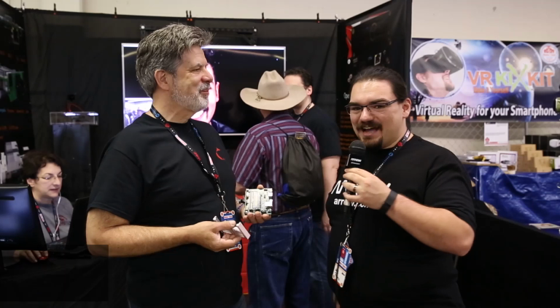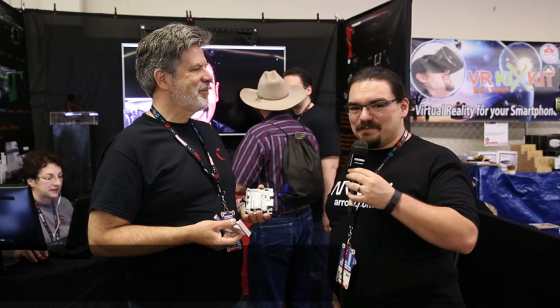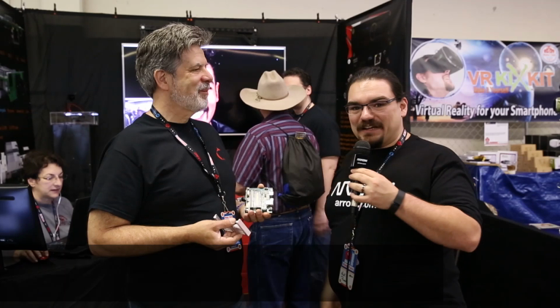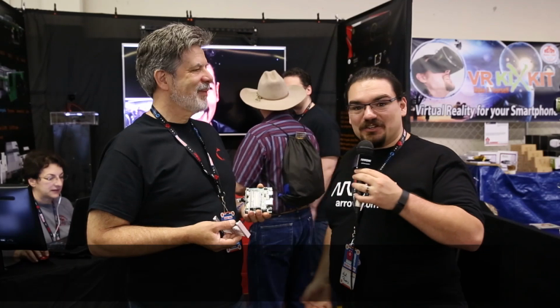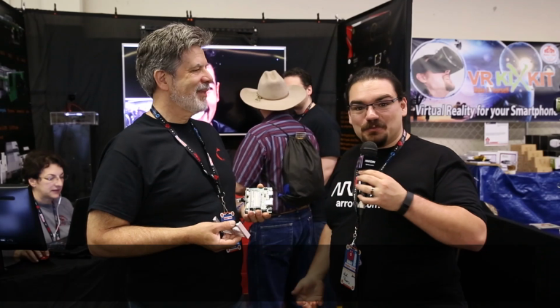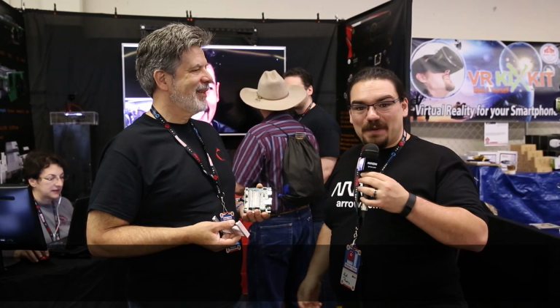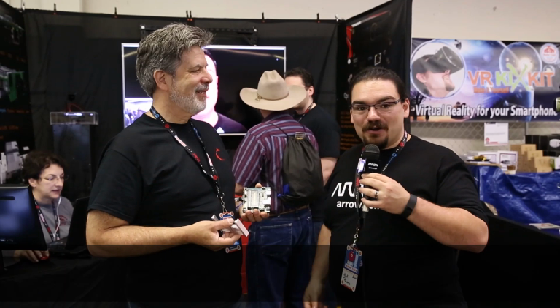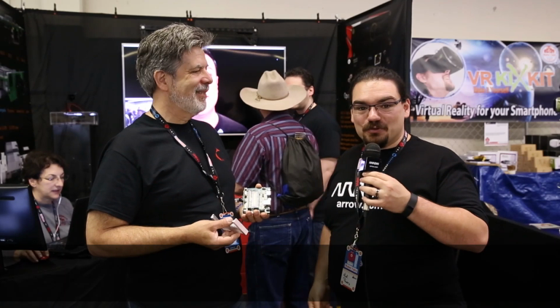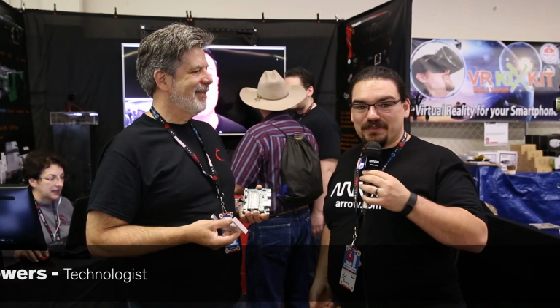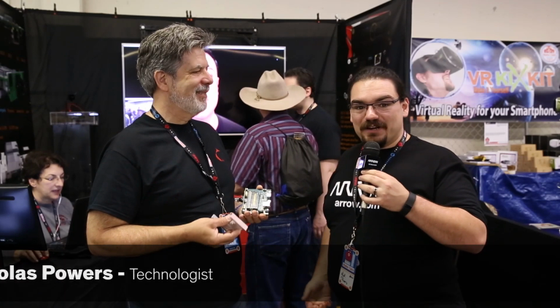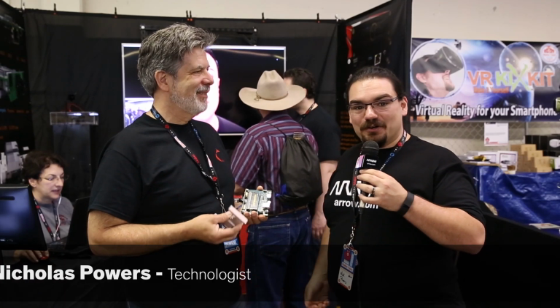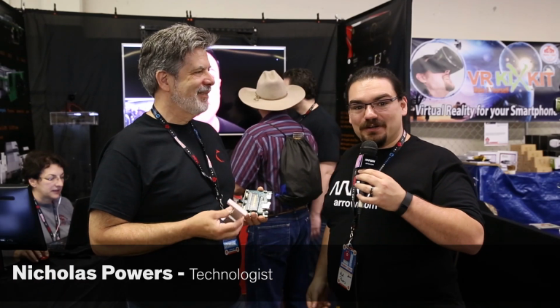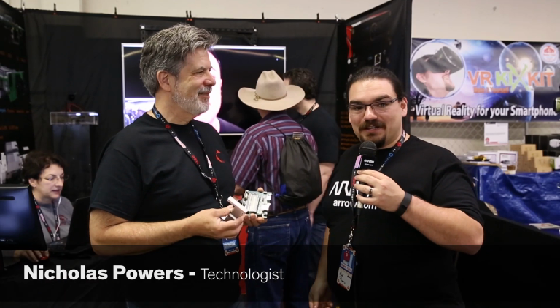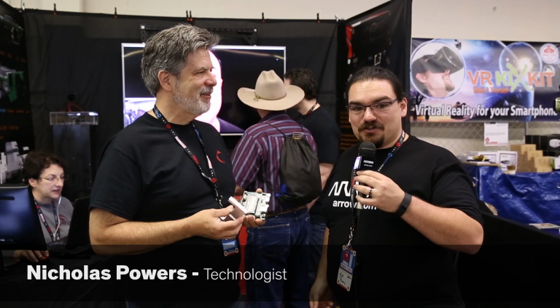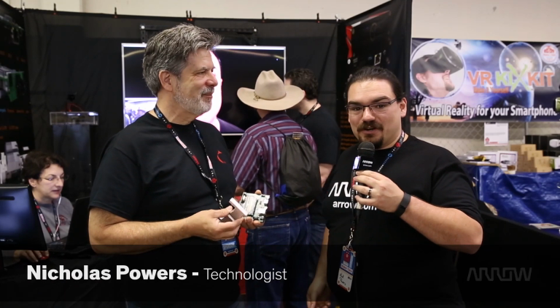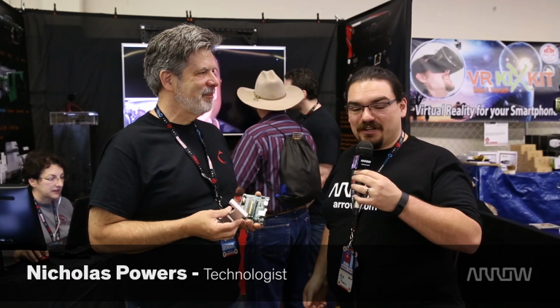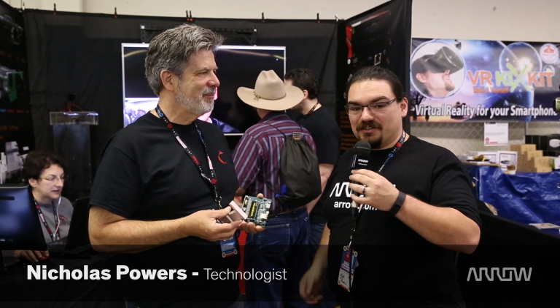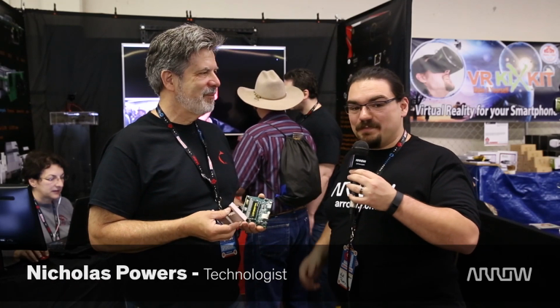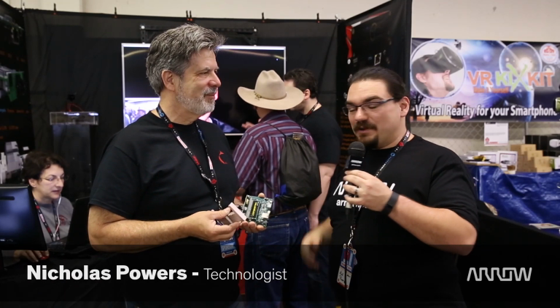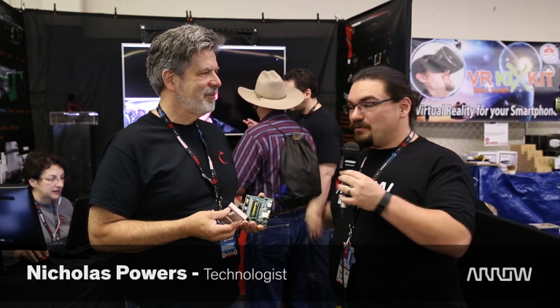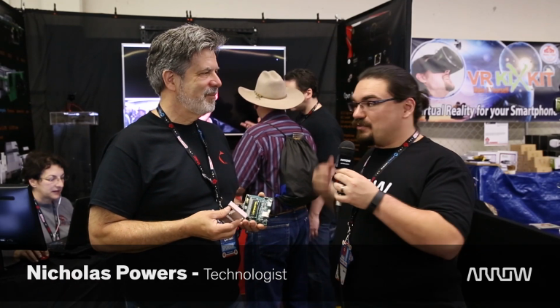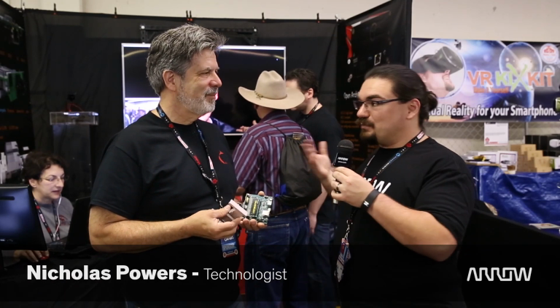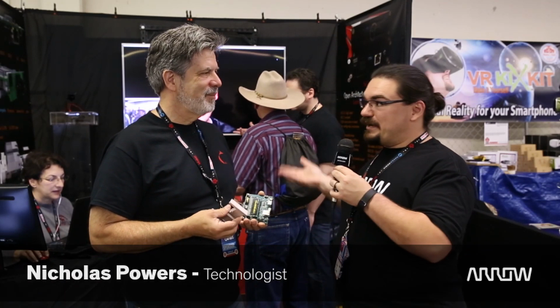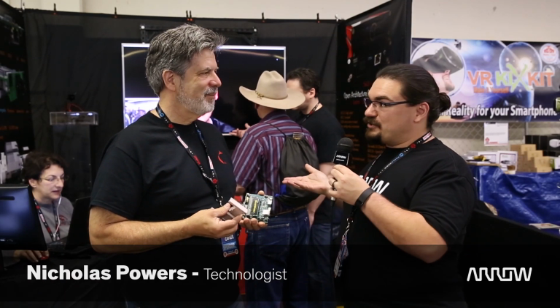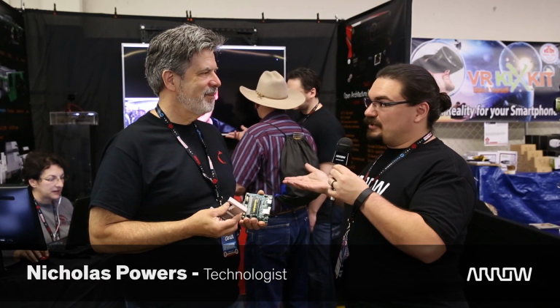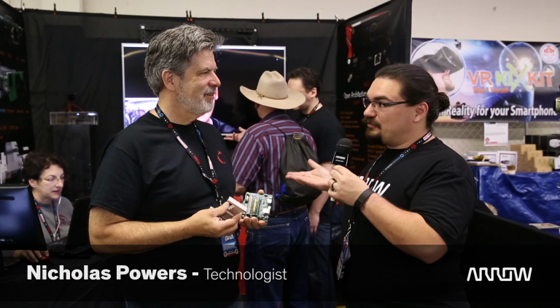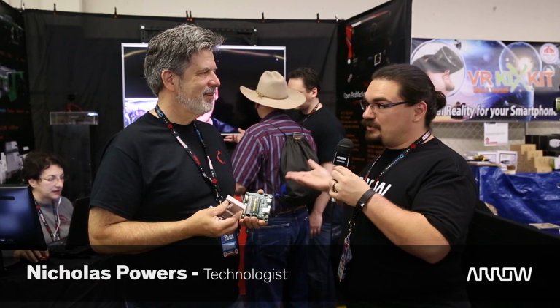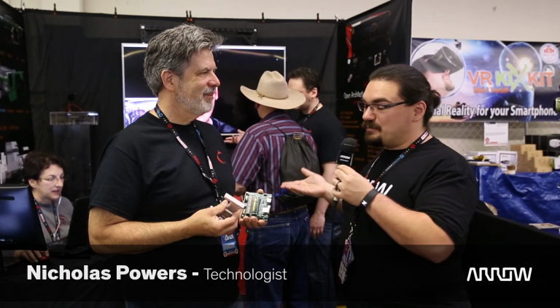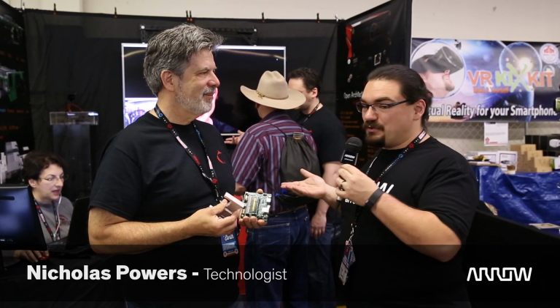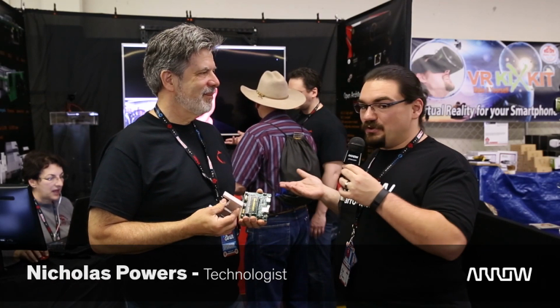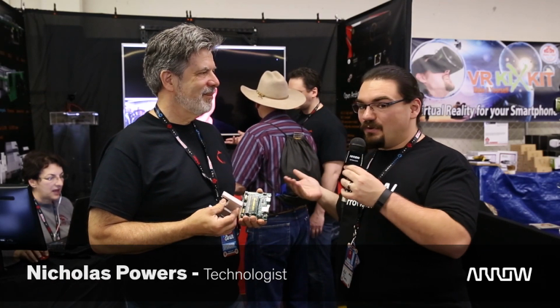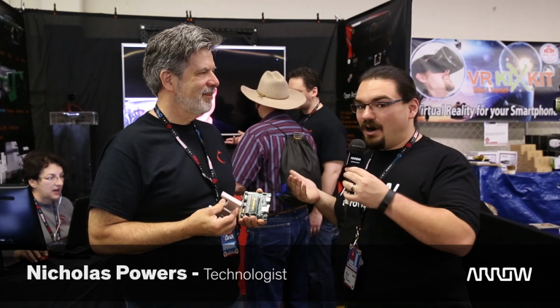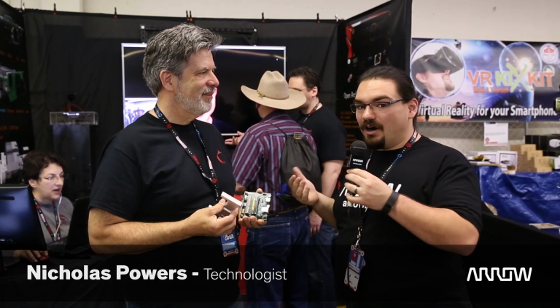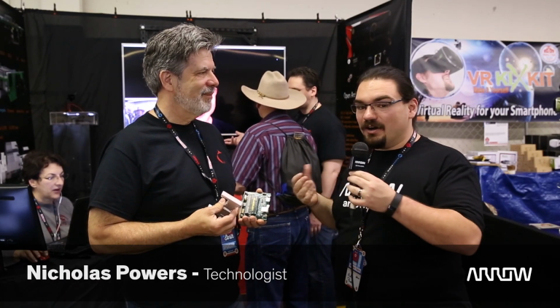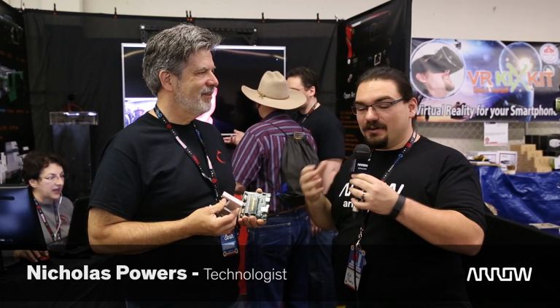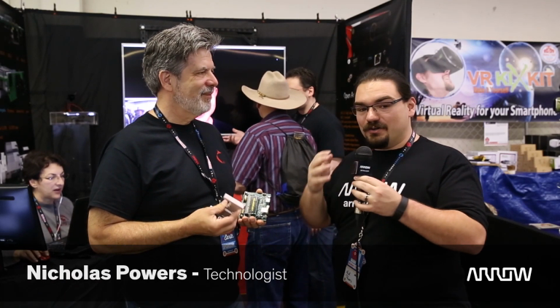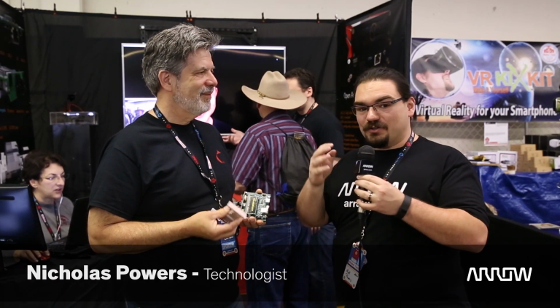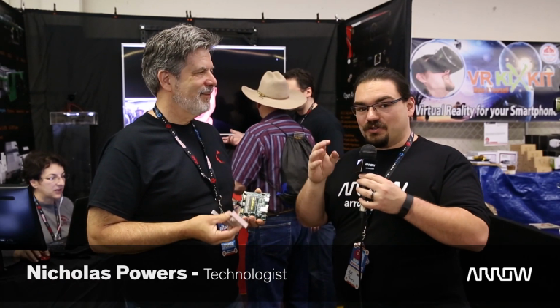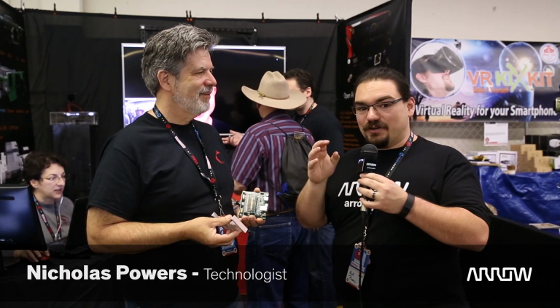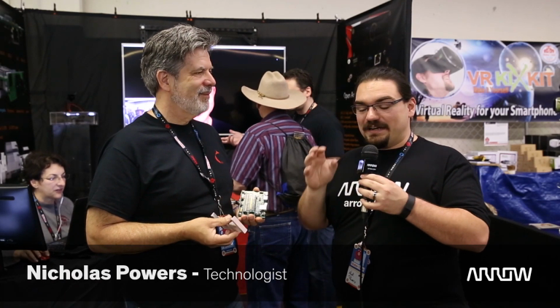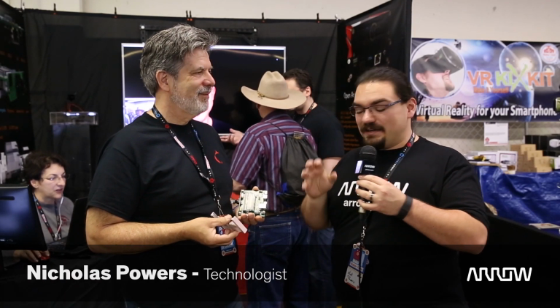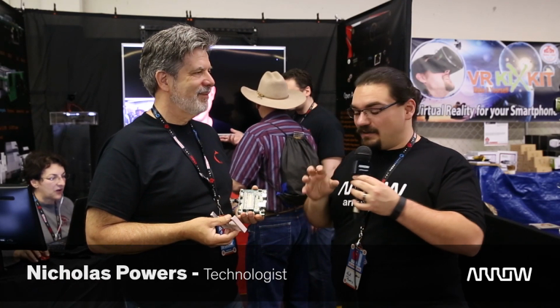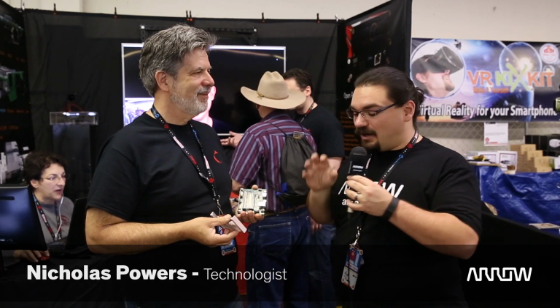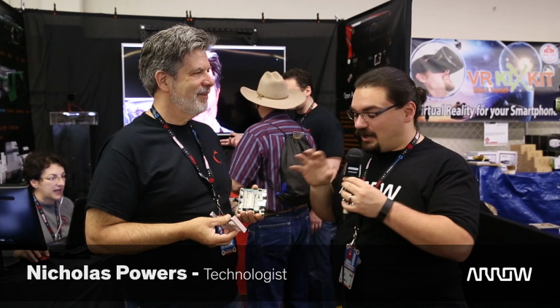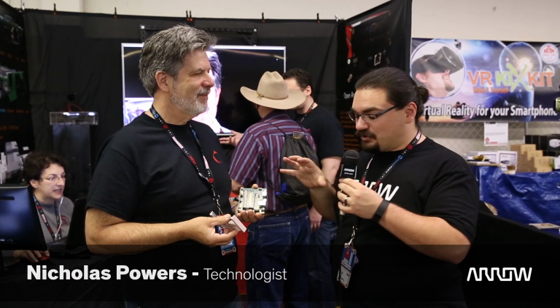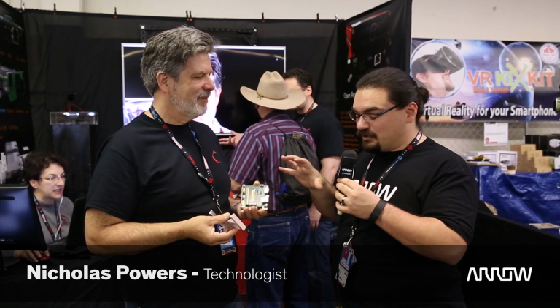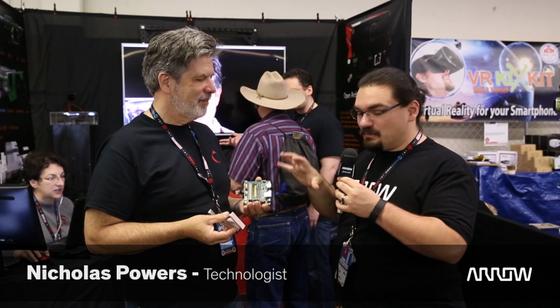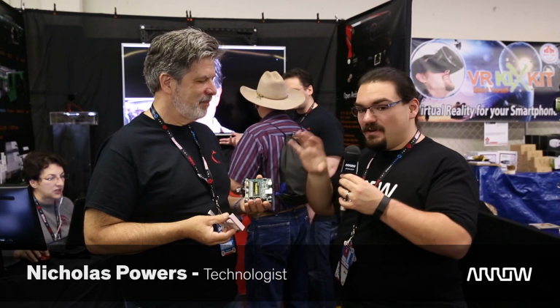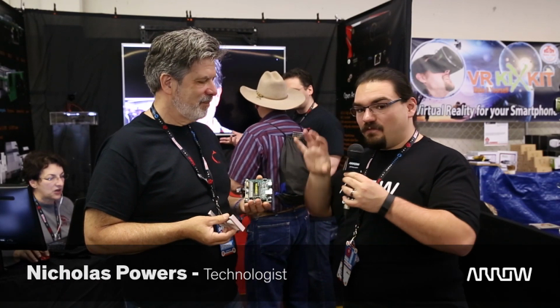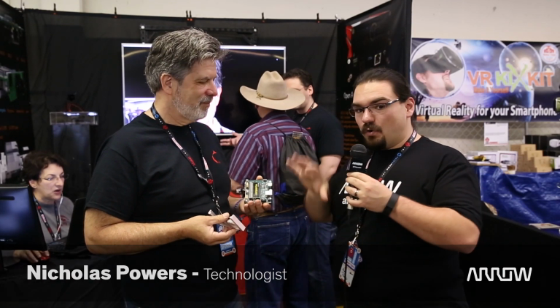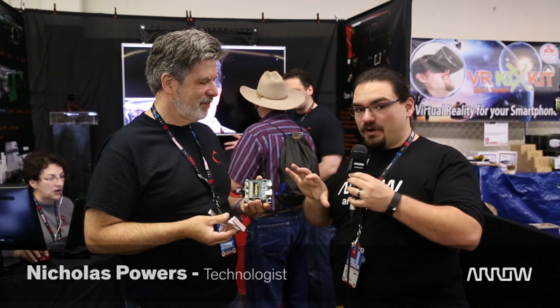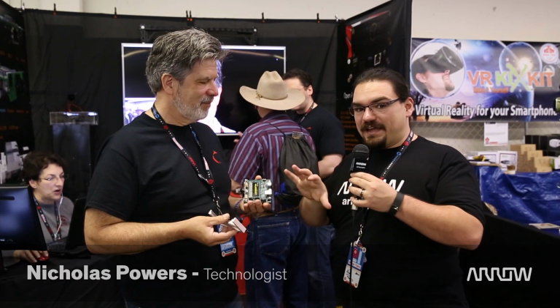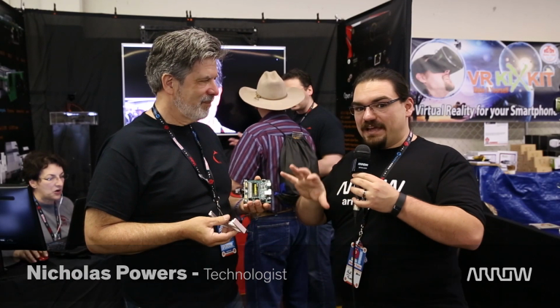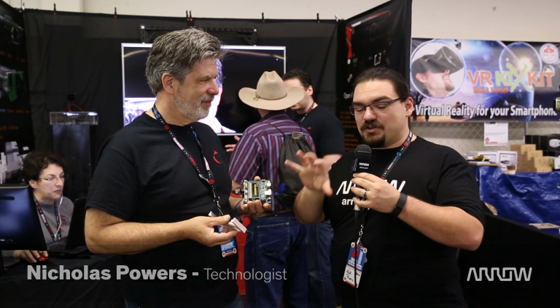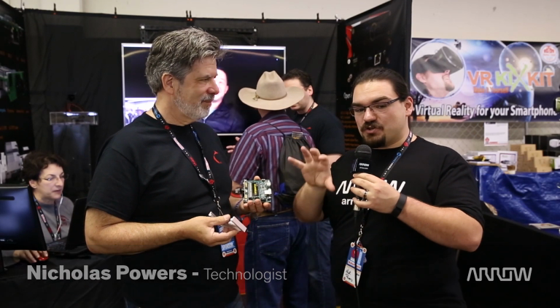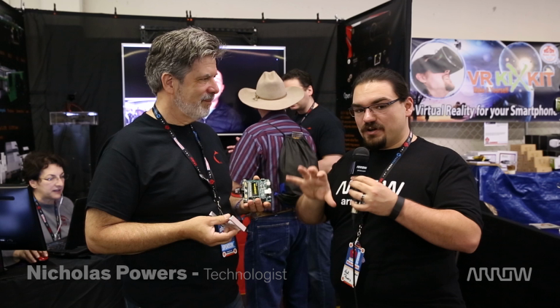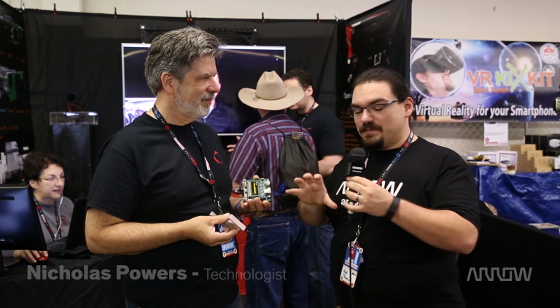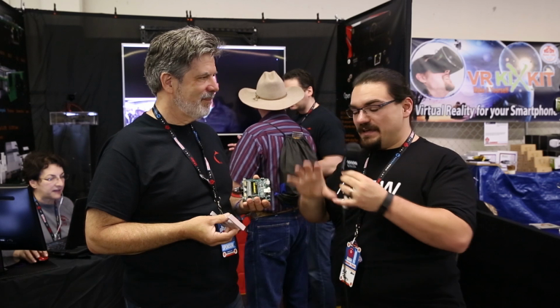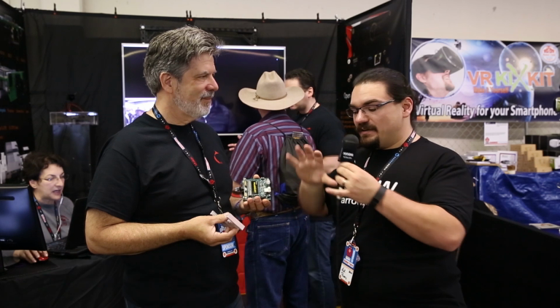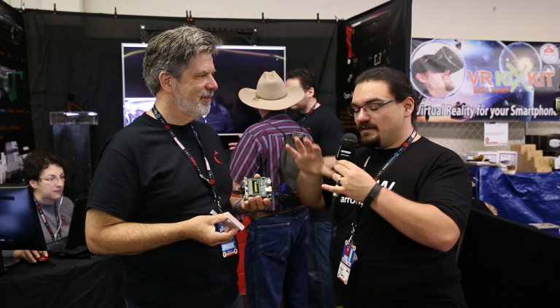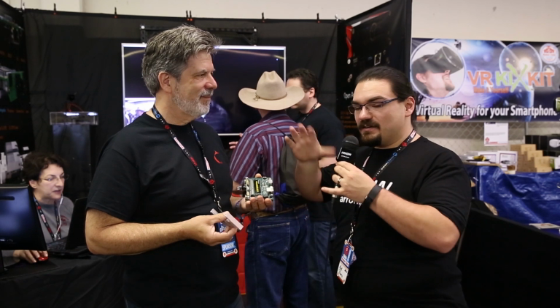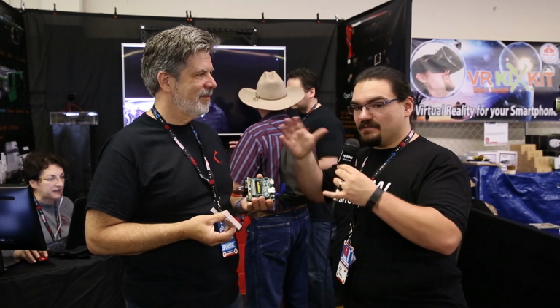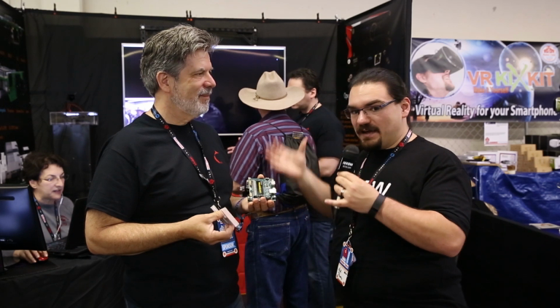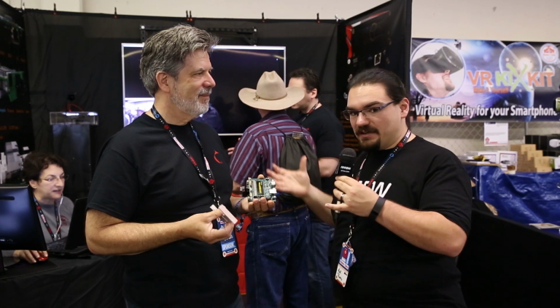I'm Nicholas Powers with Arrow Electronics. I'm here with Rich of Sub2R who has created an awesome 4K streaming device.